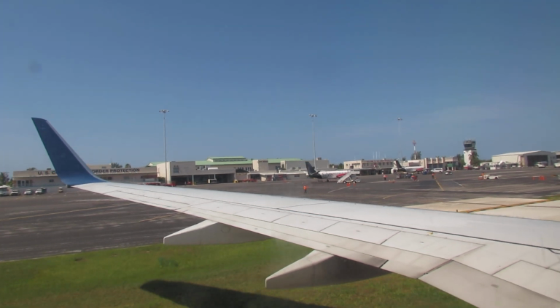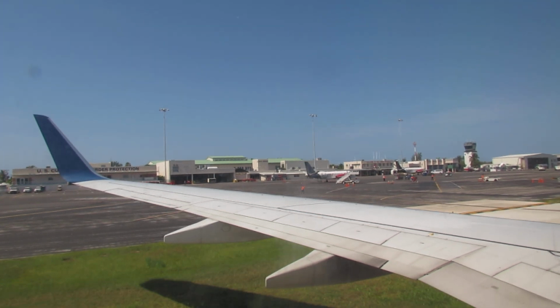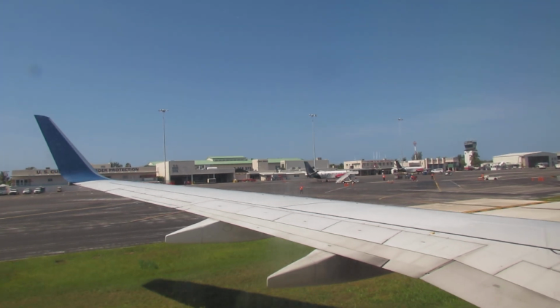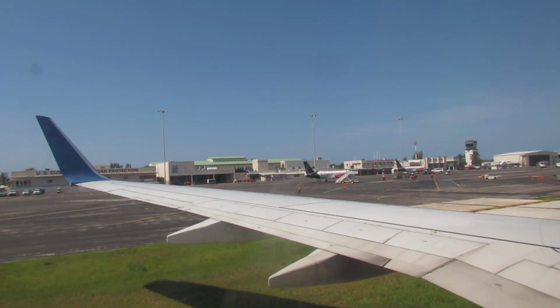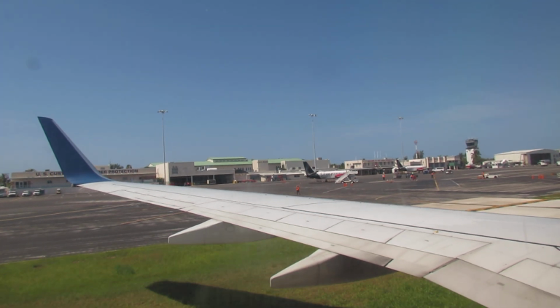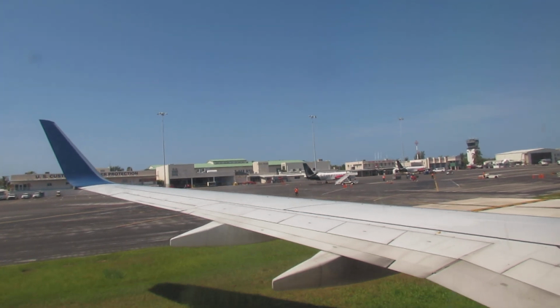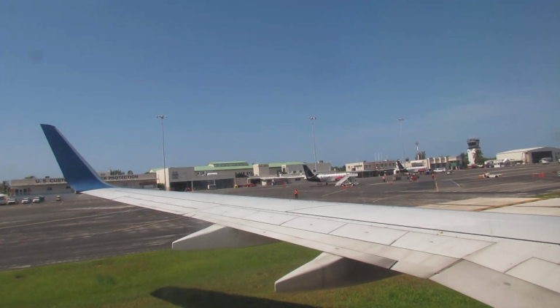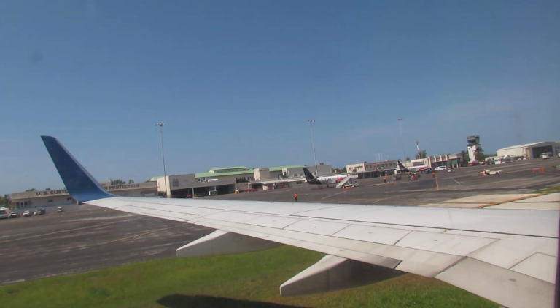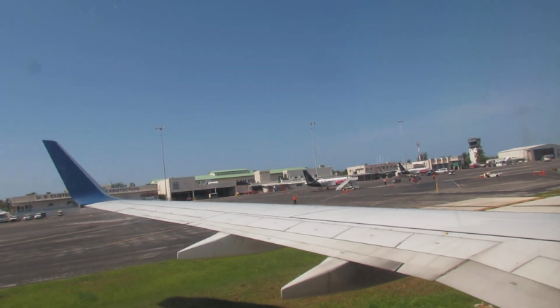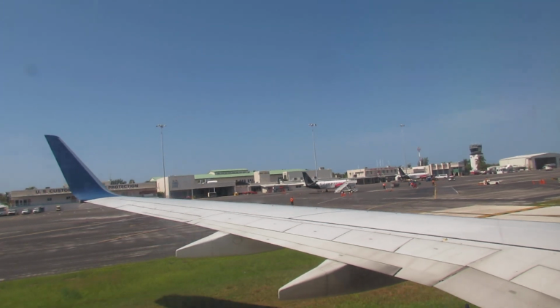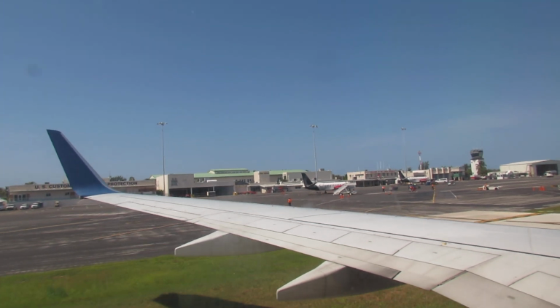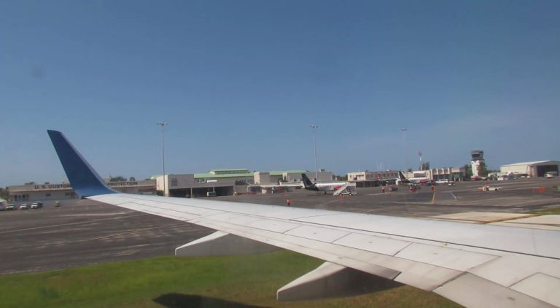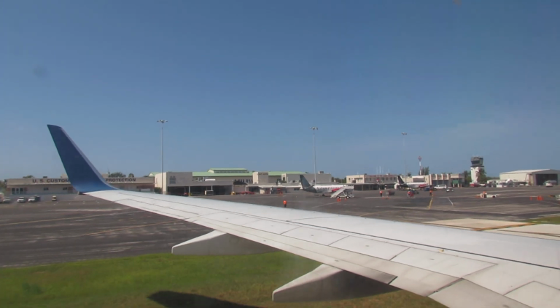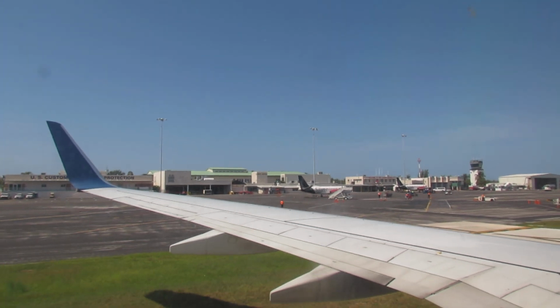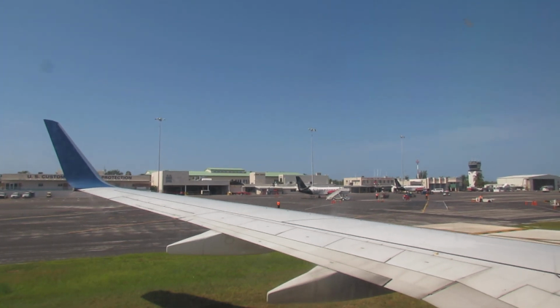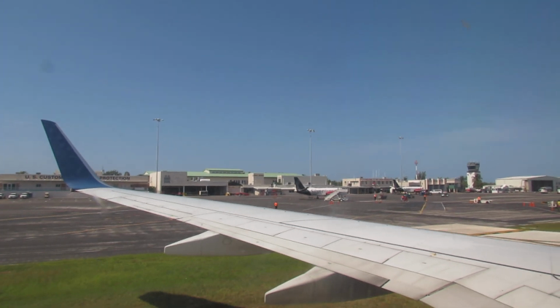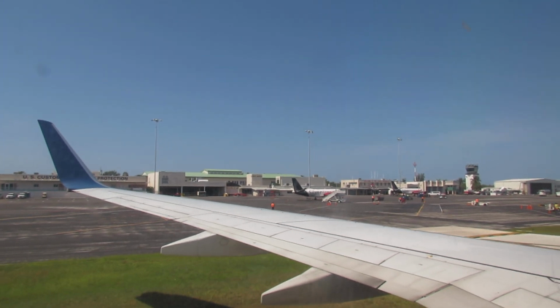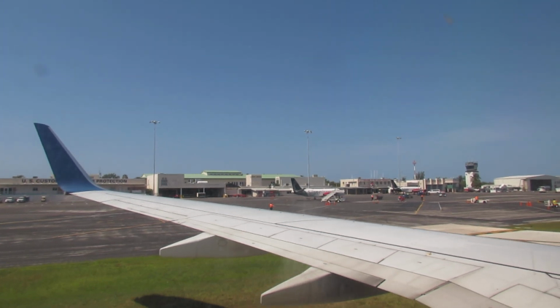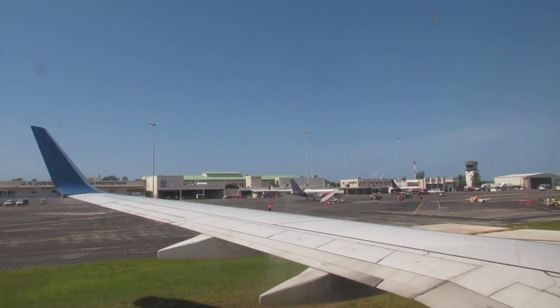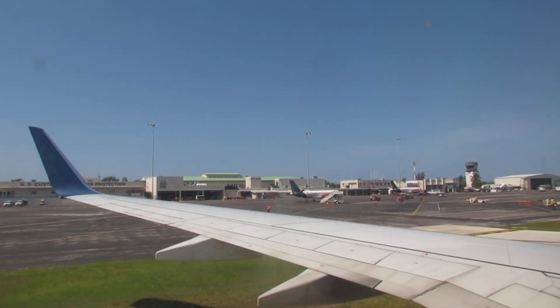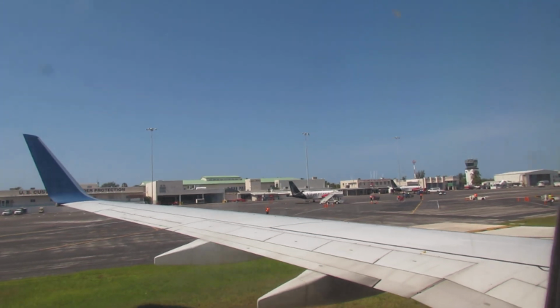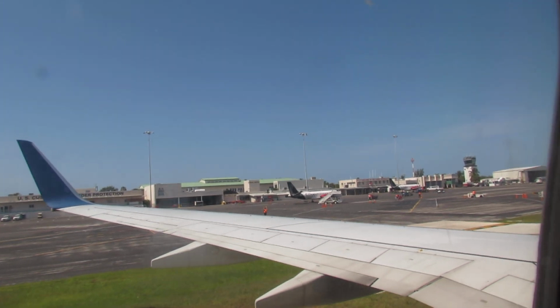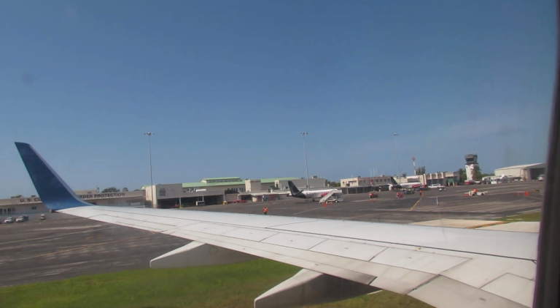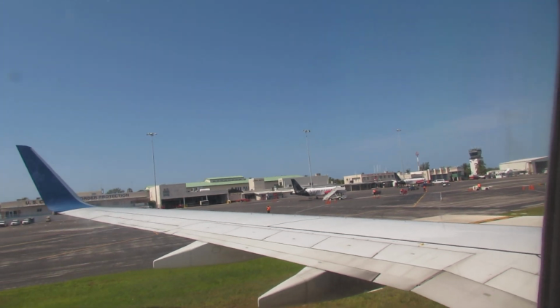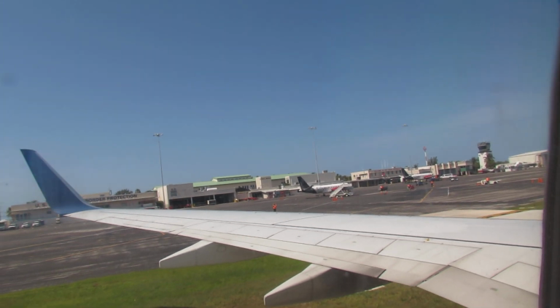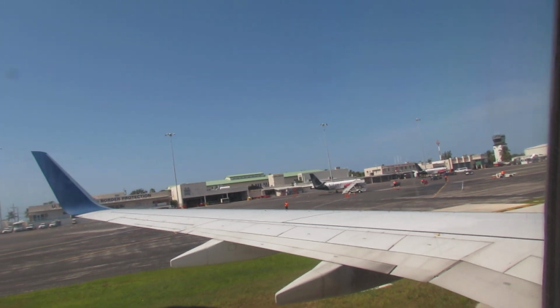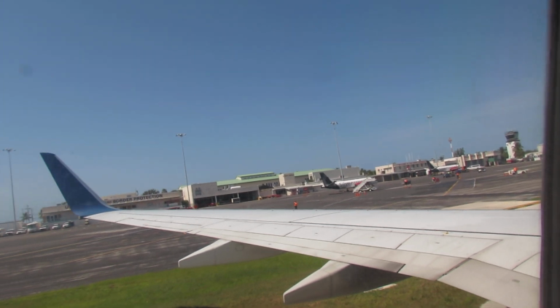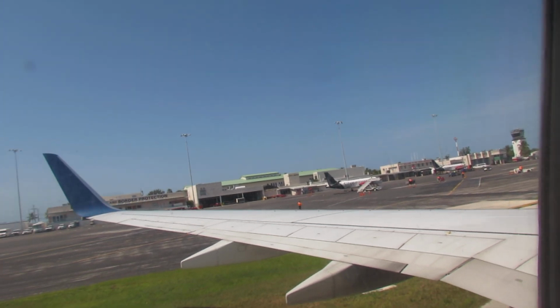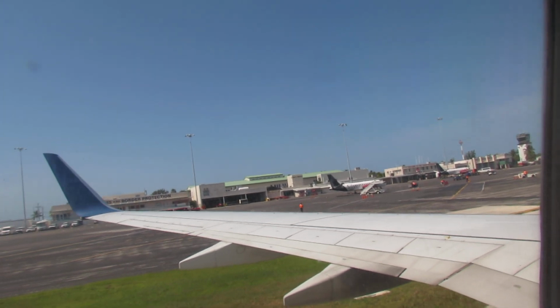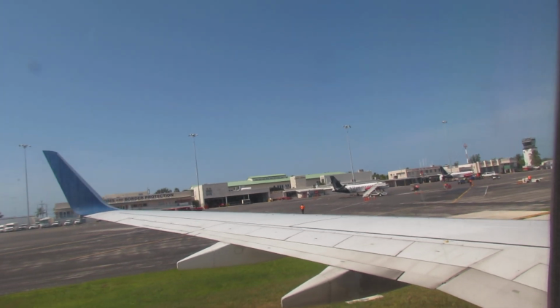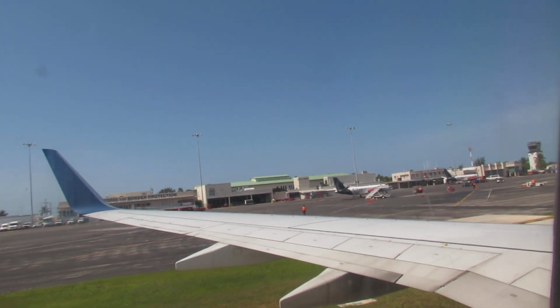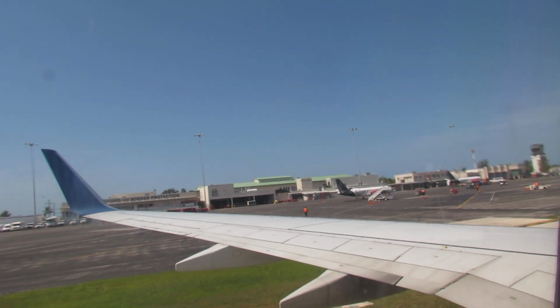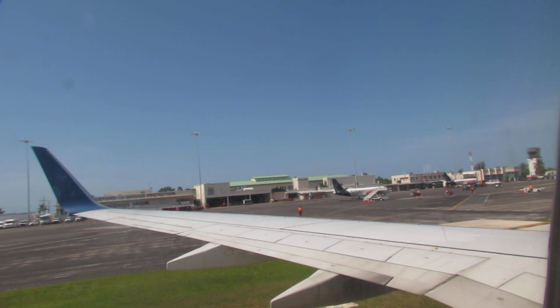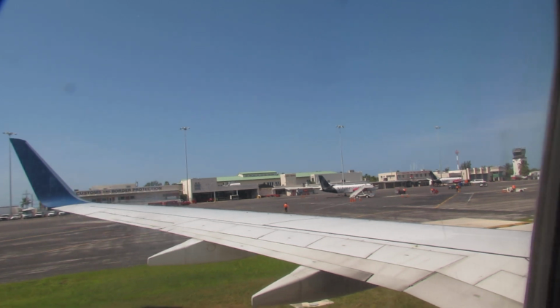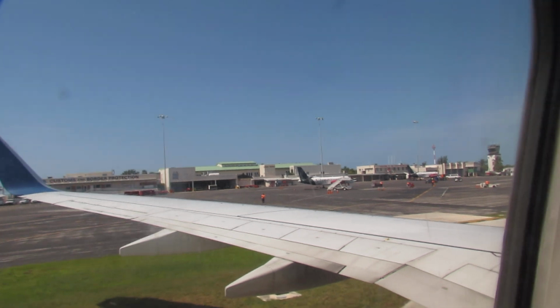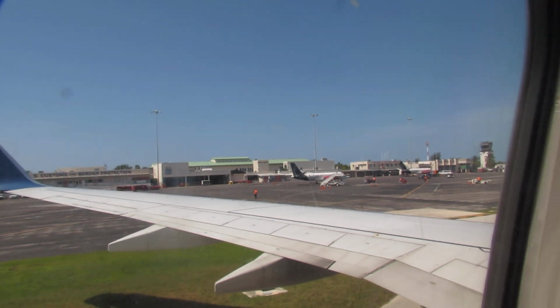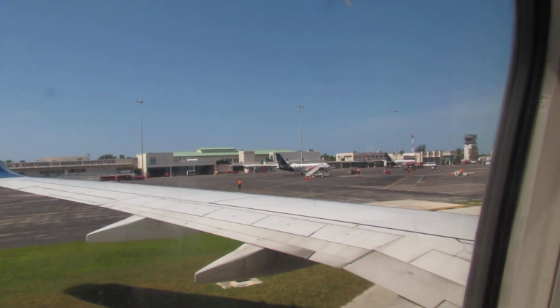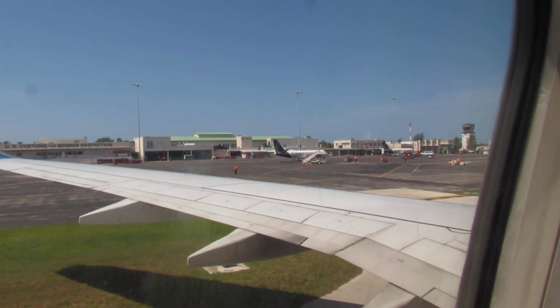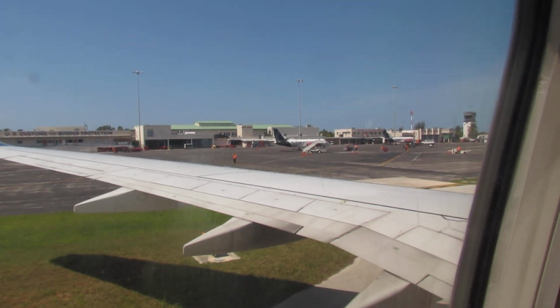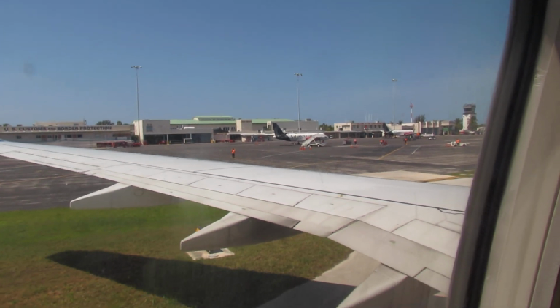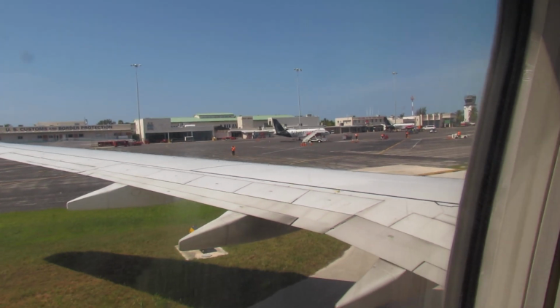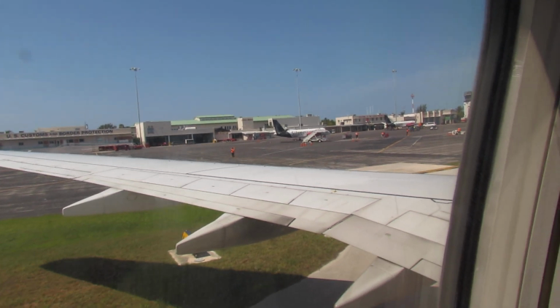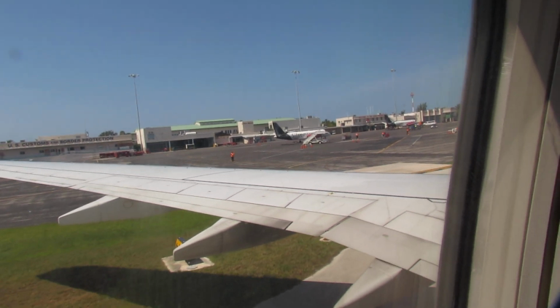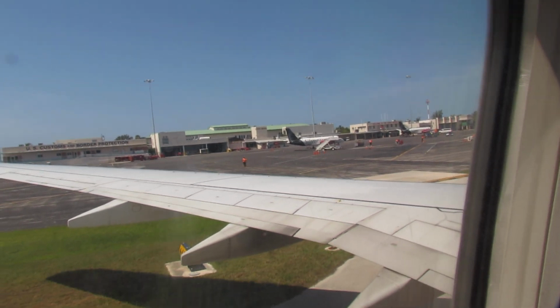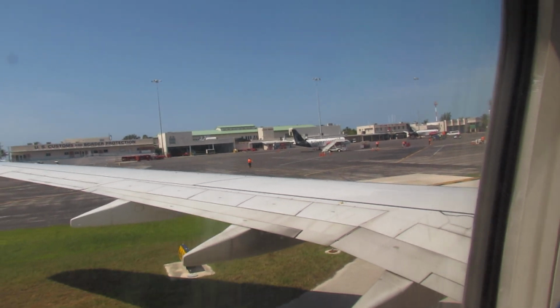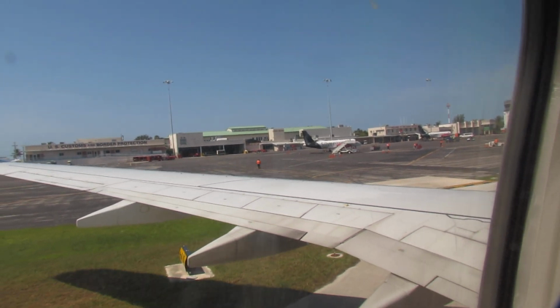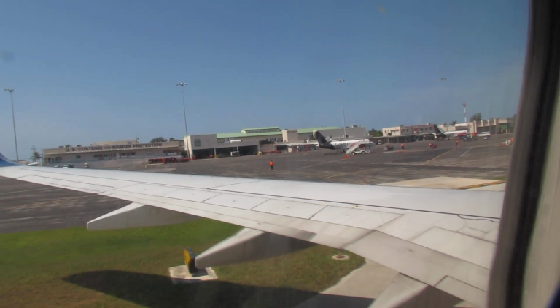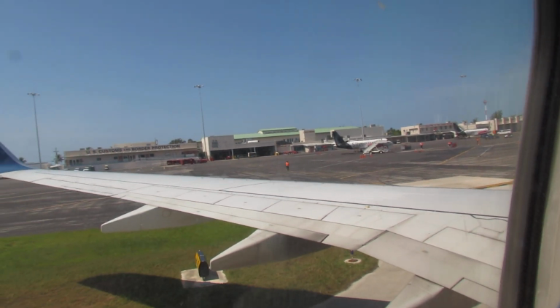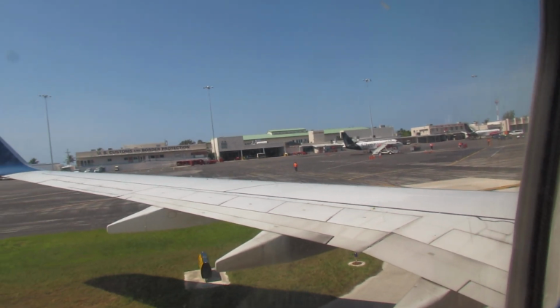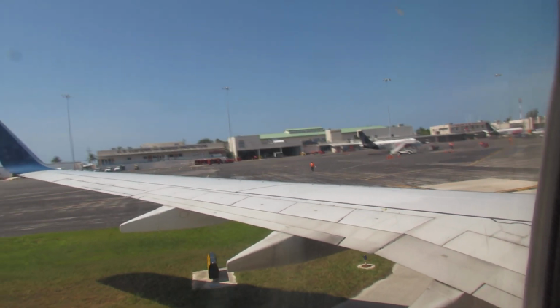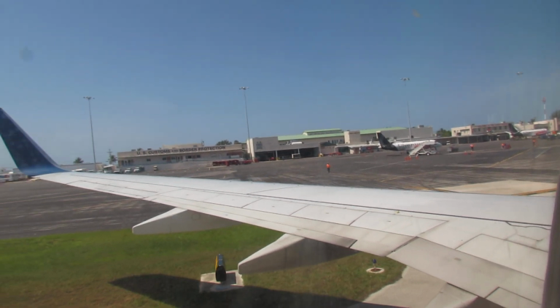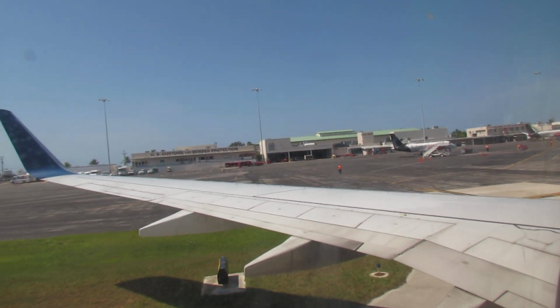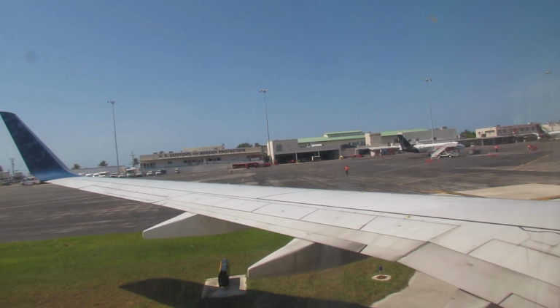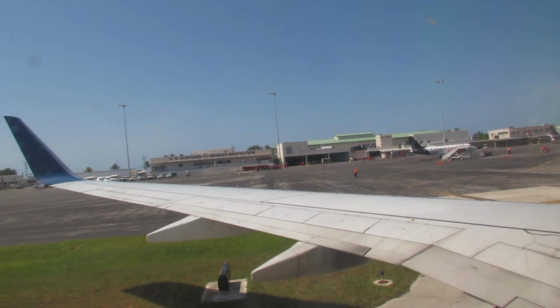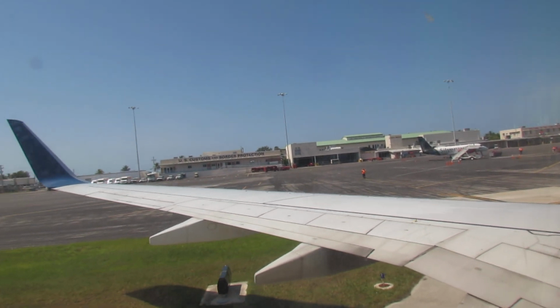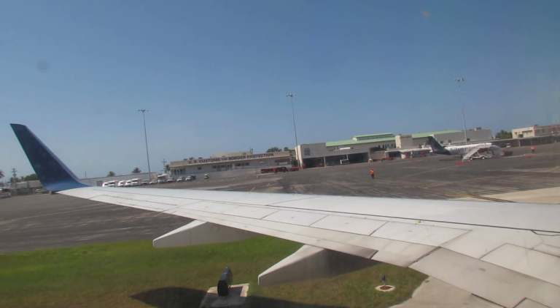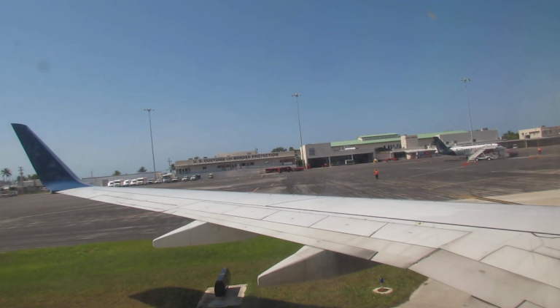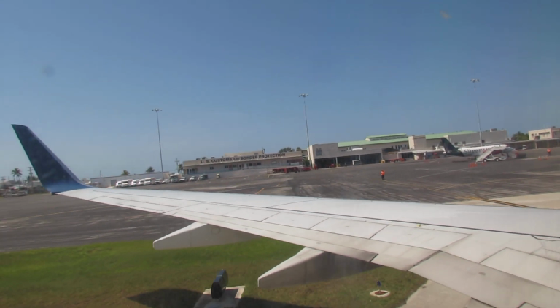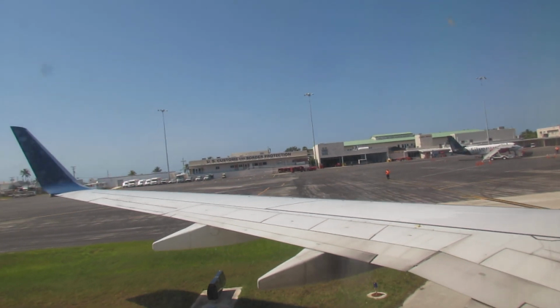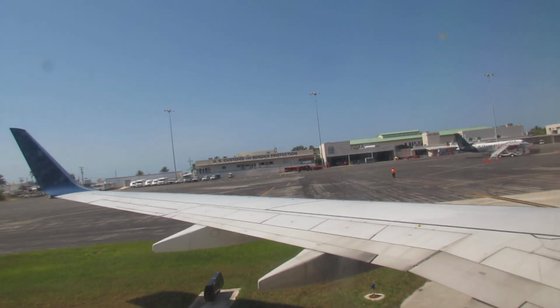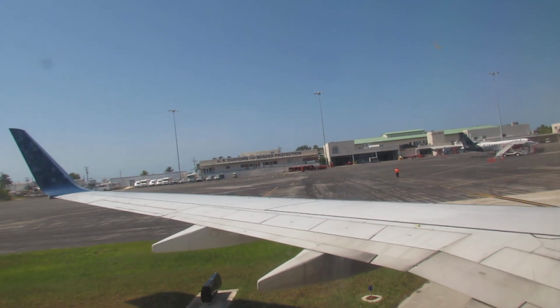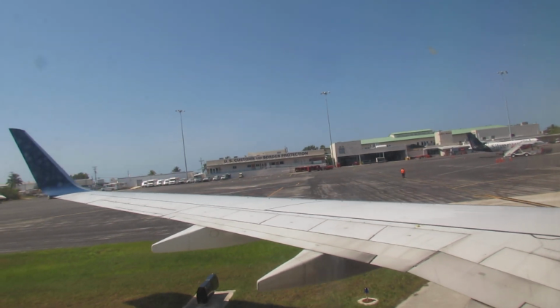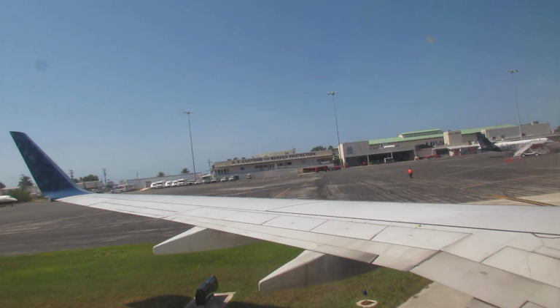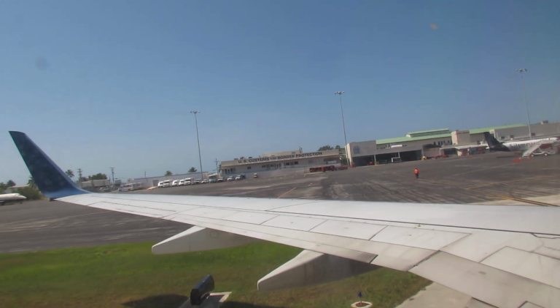It looks like we're going to get off the plane outside. How exciting is that?